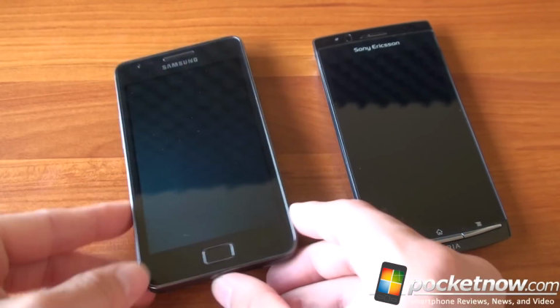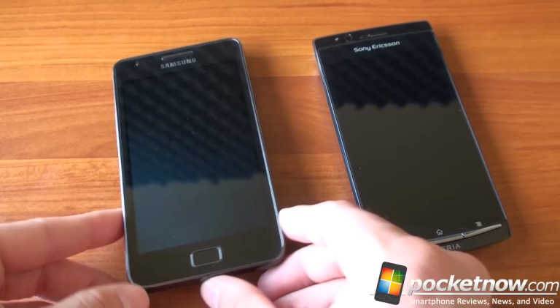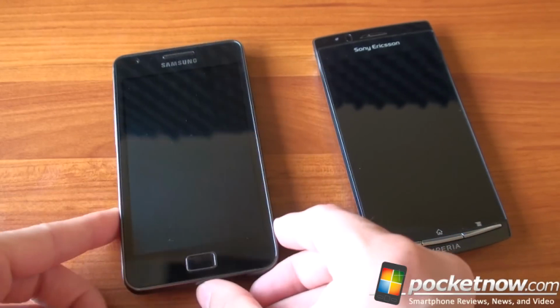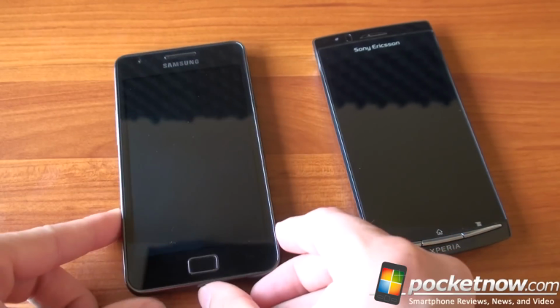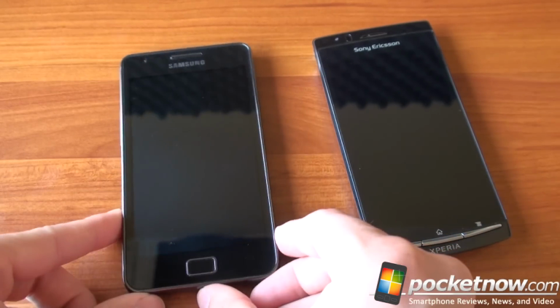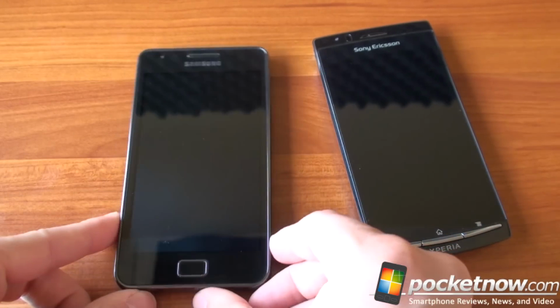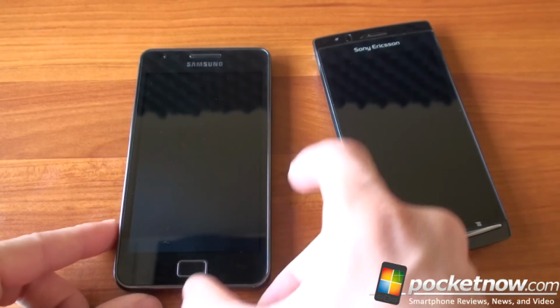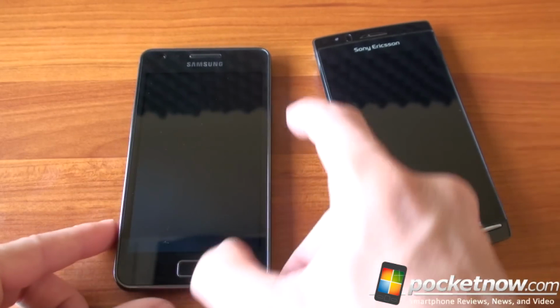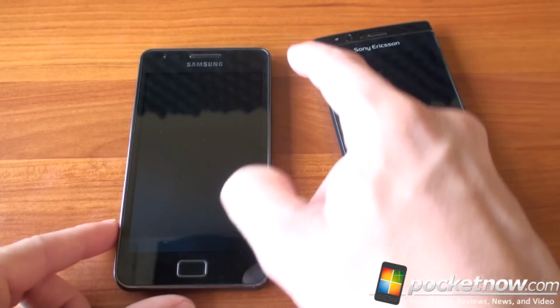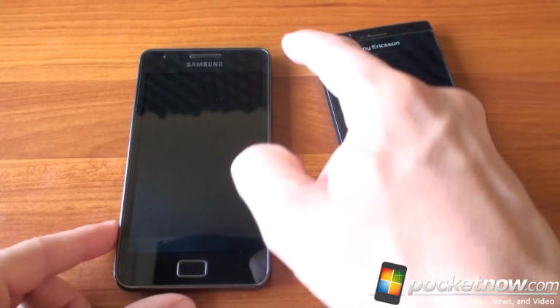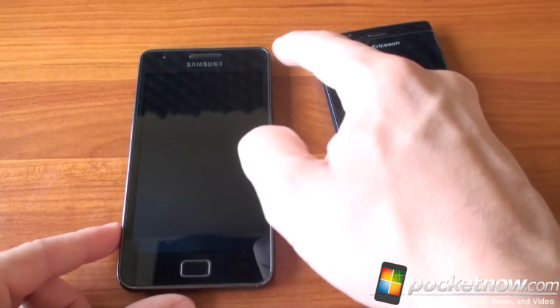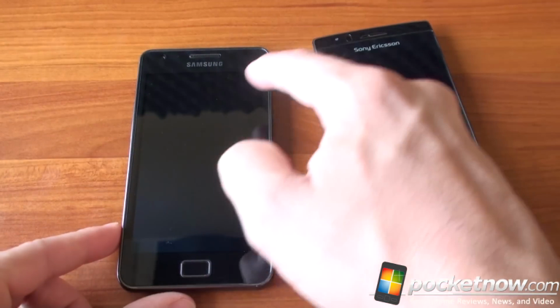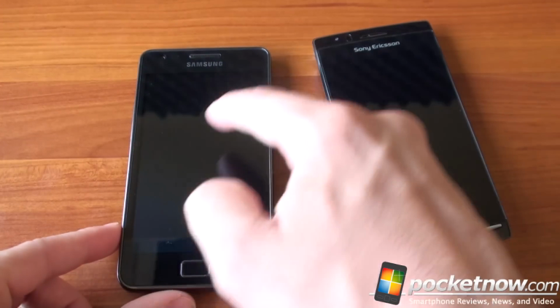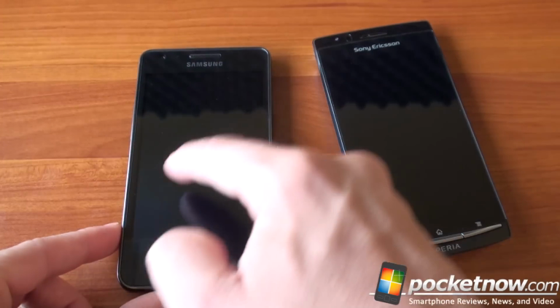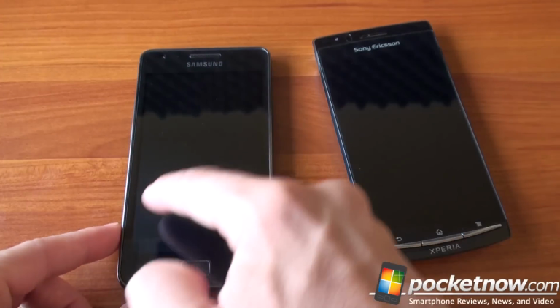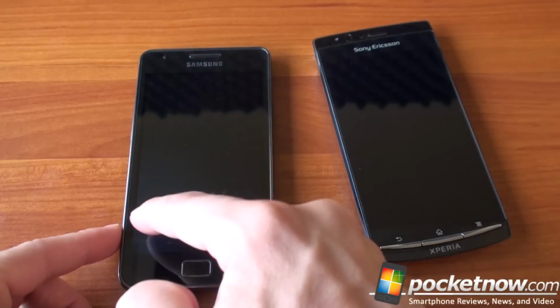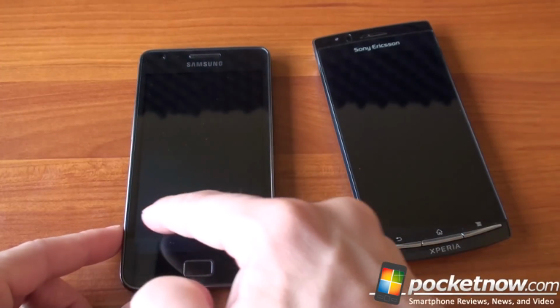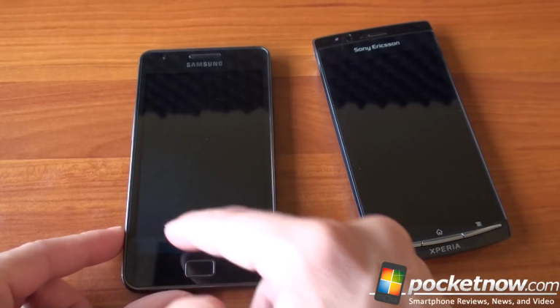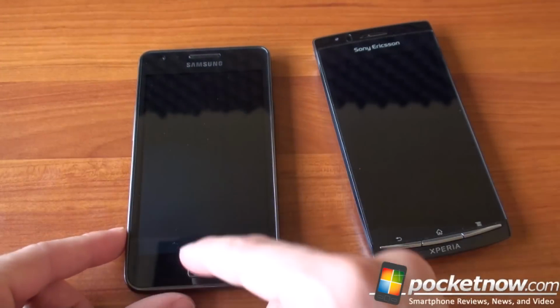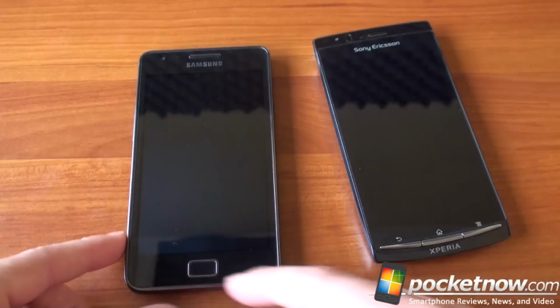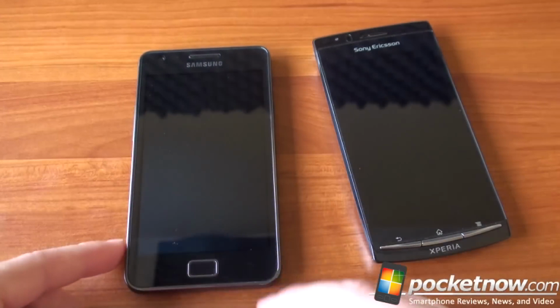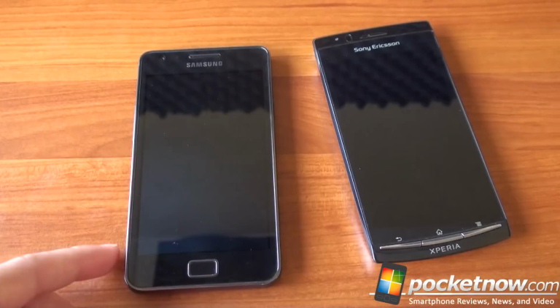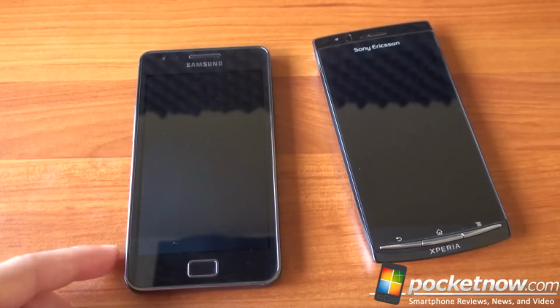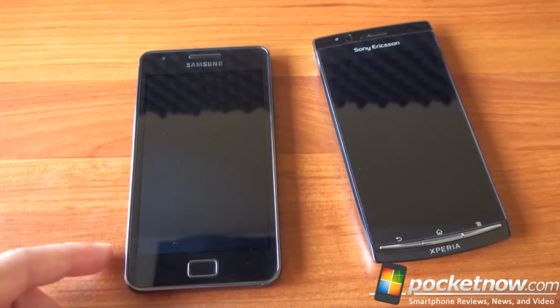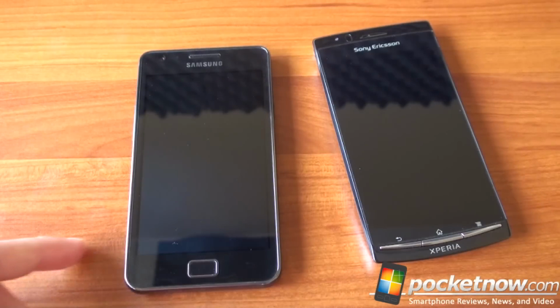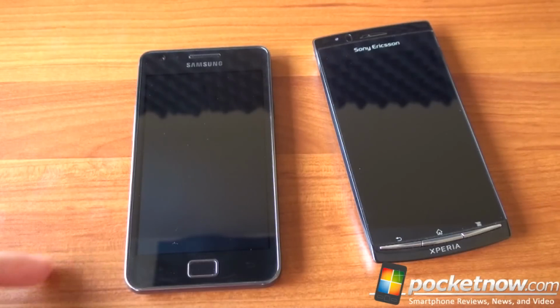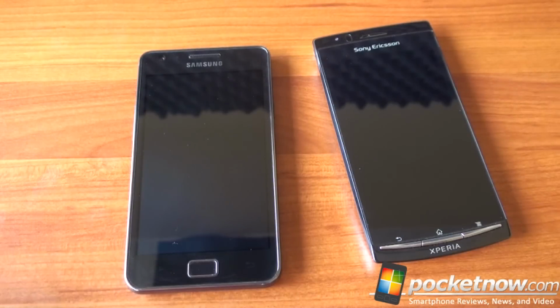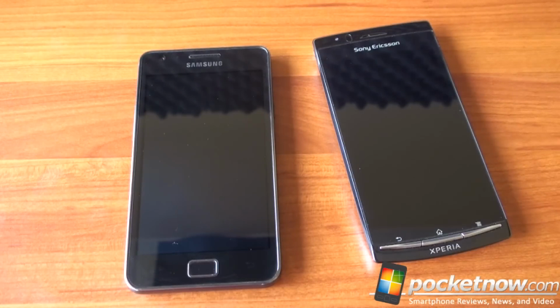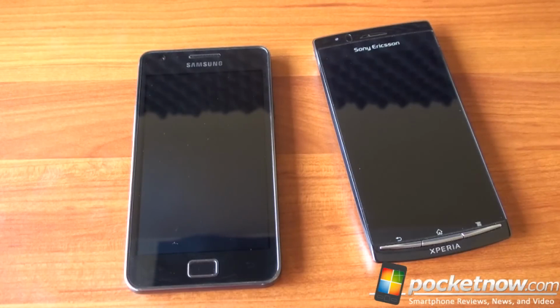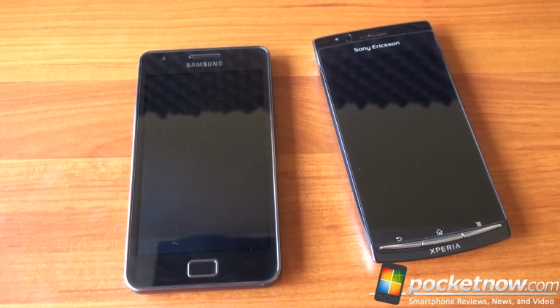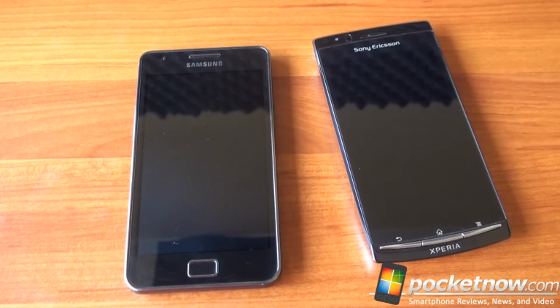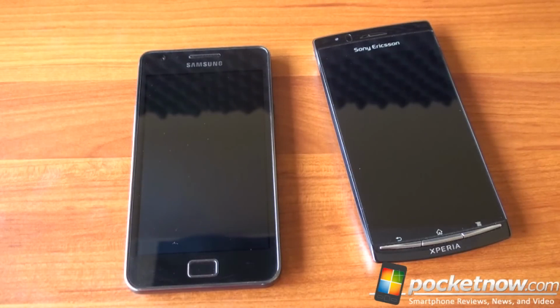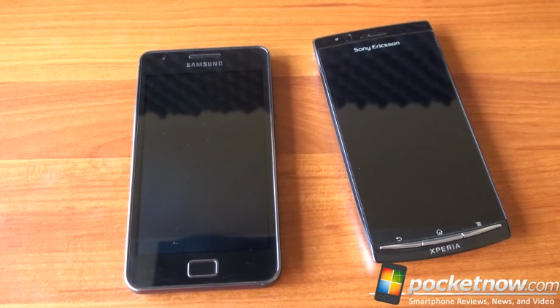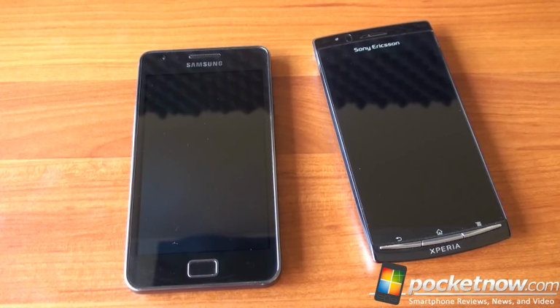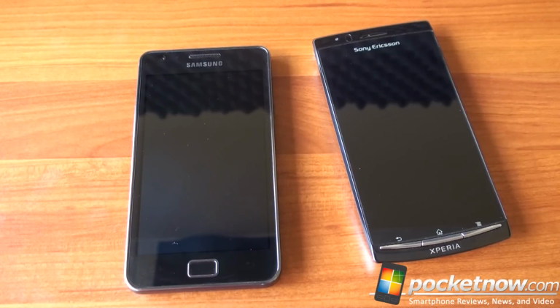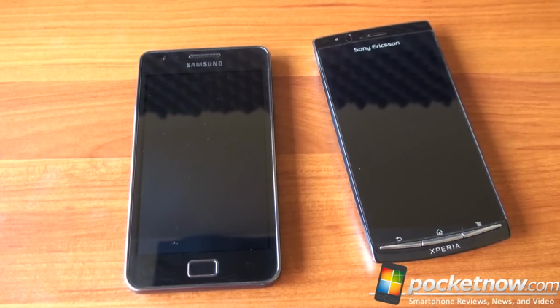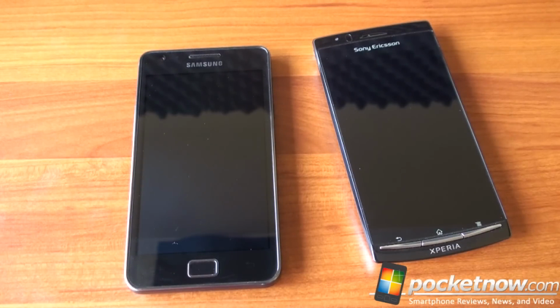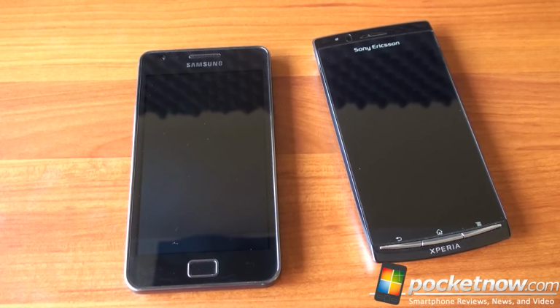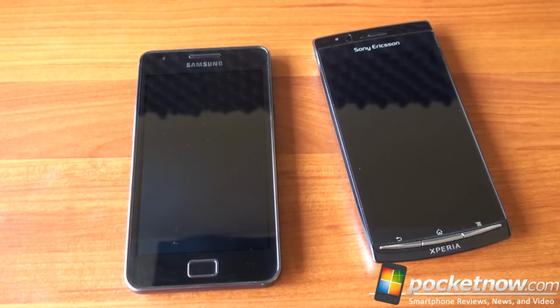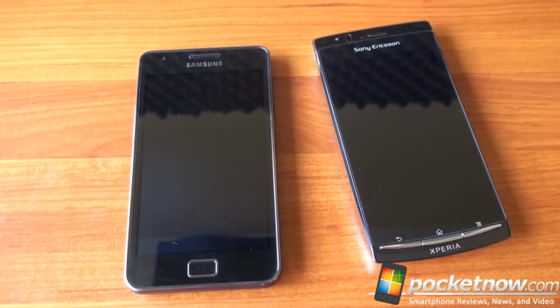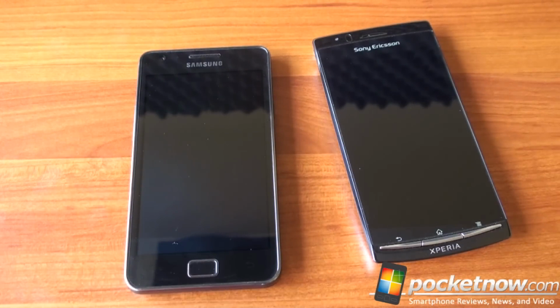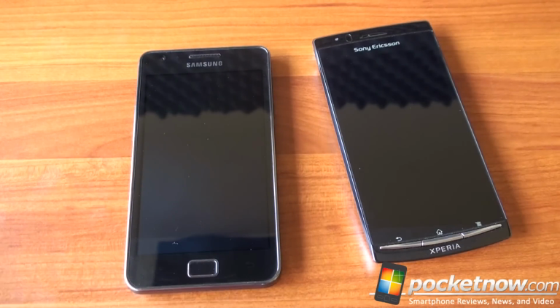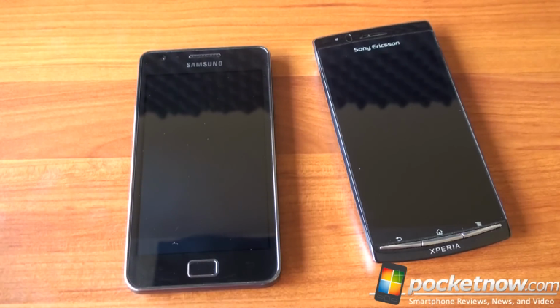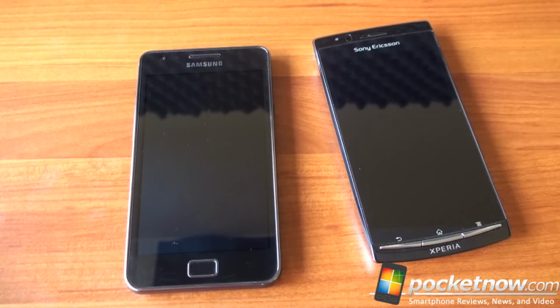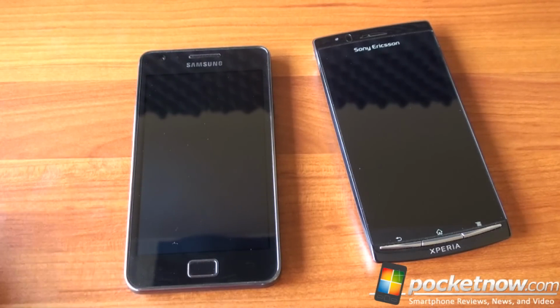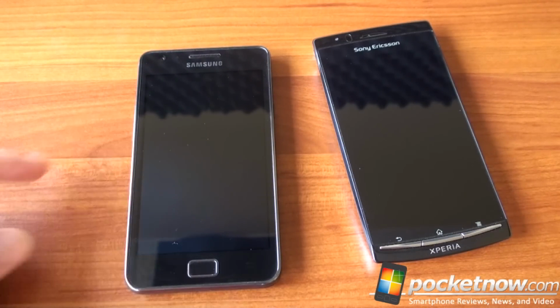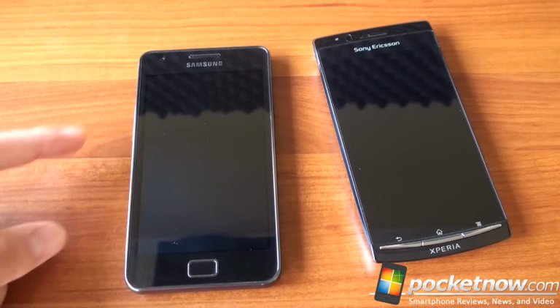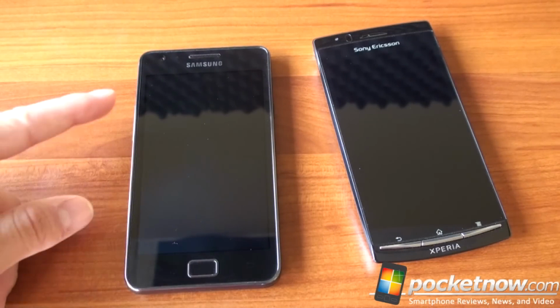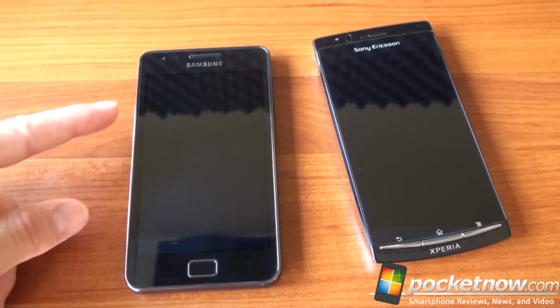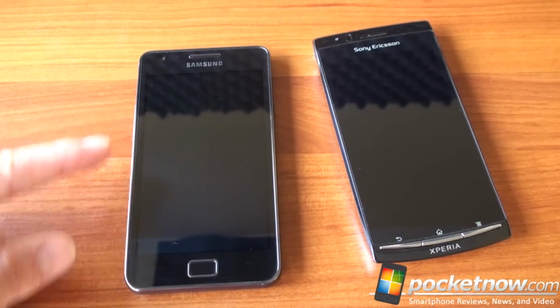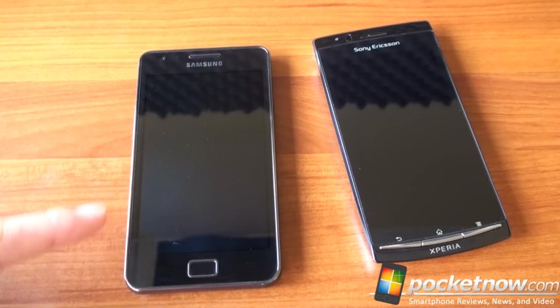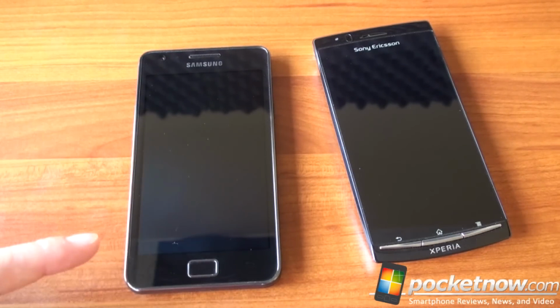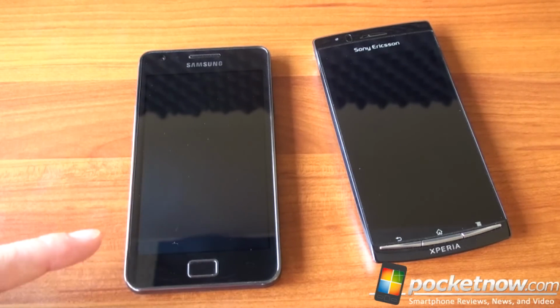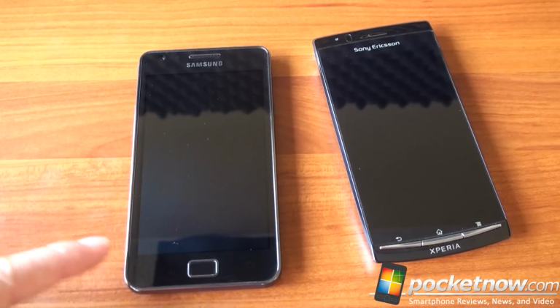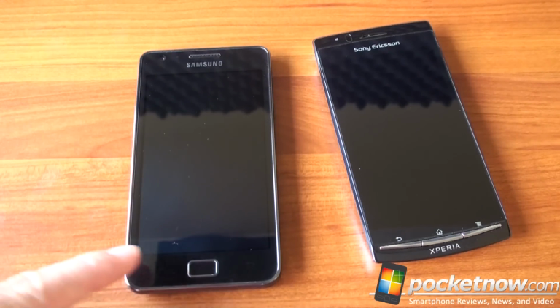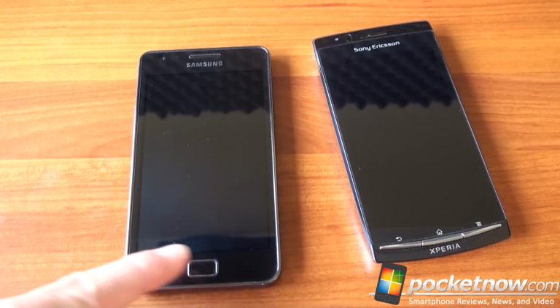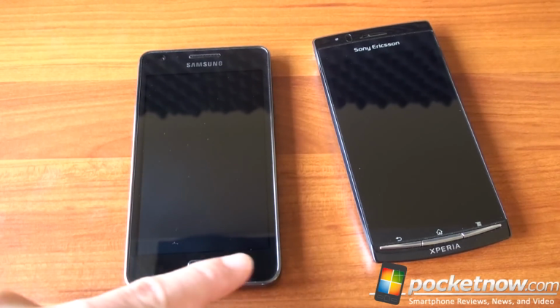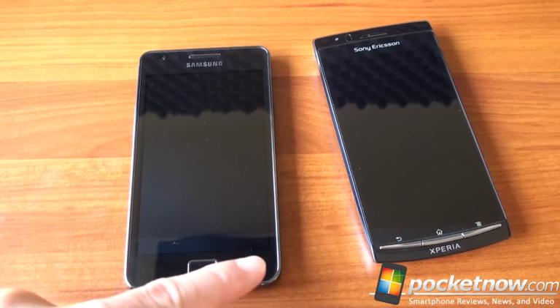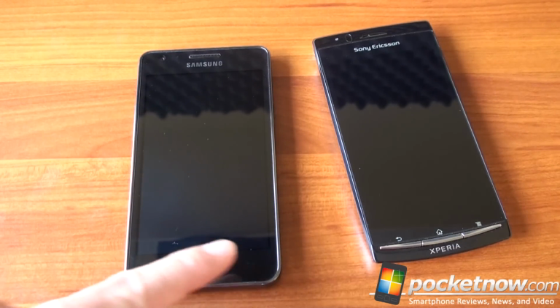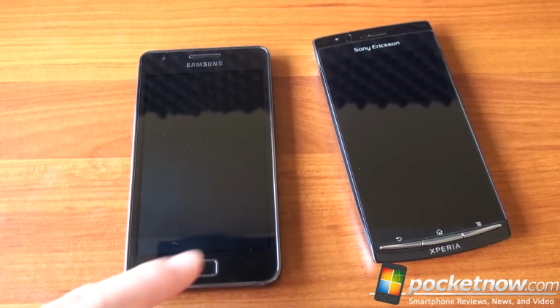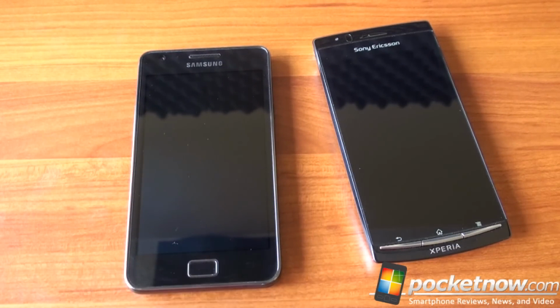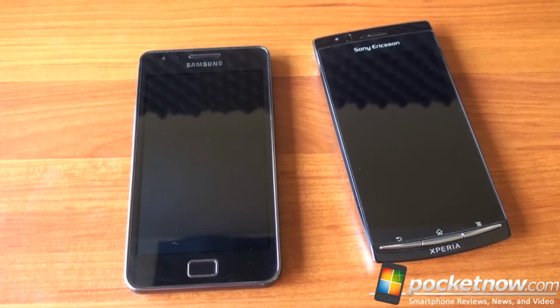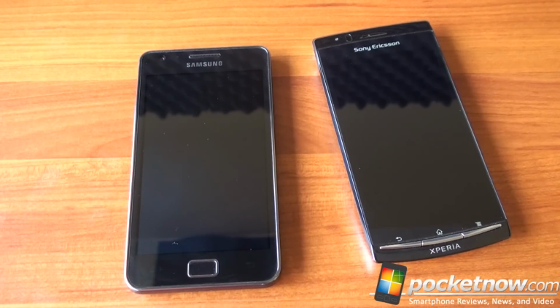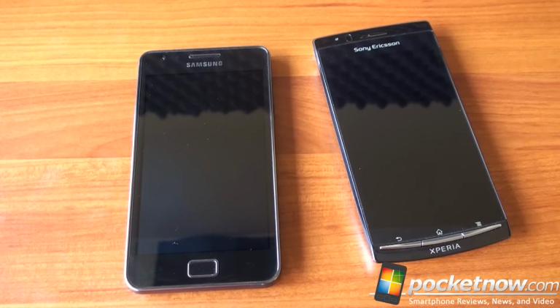The Galaxy S2 has a 4.3-inch display. The resolution is WVGA, which is 800 by 480, really the most common resolution these days.